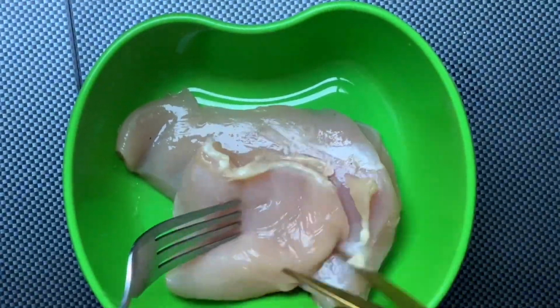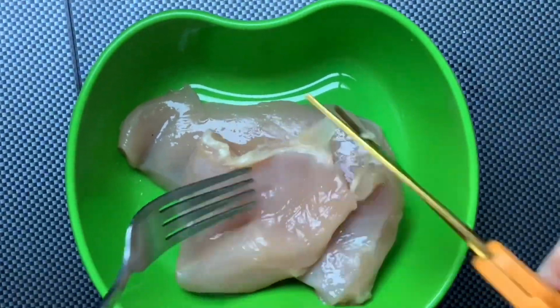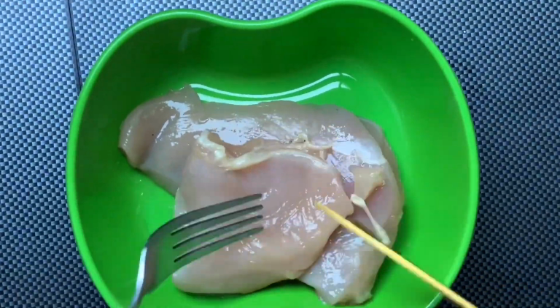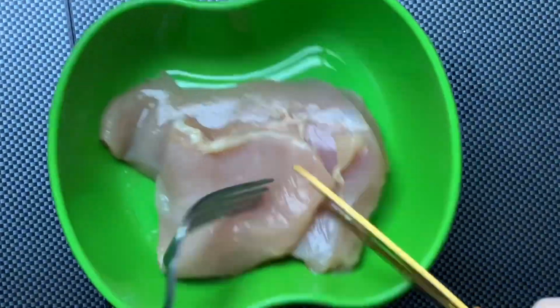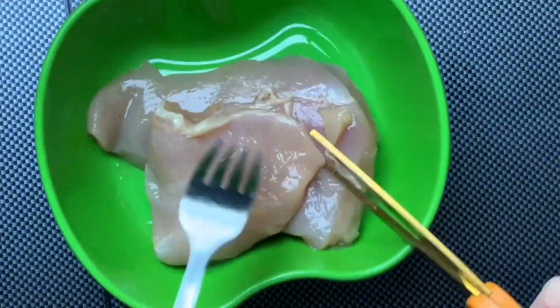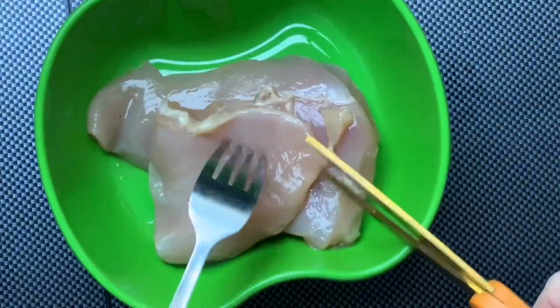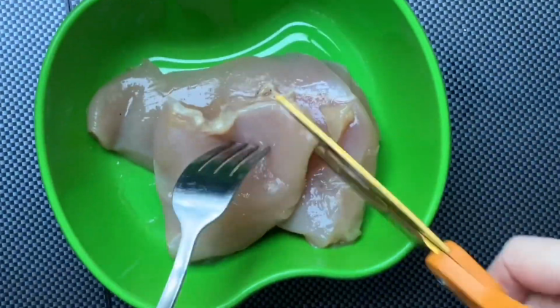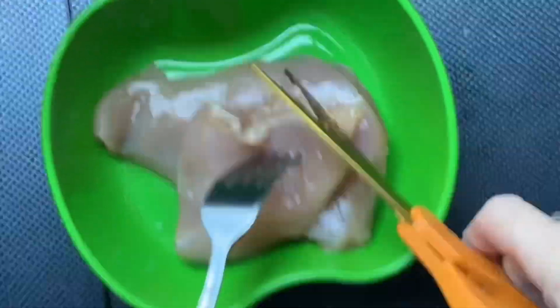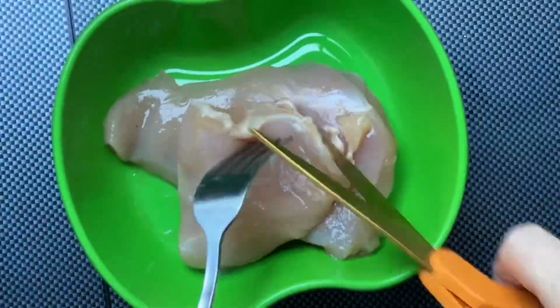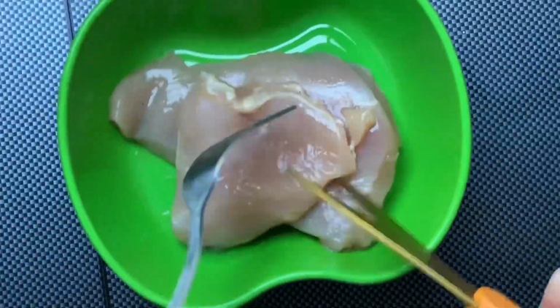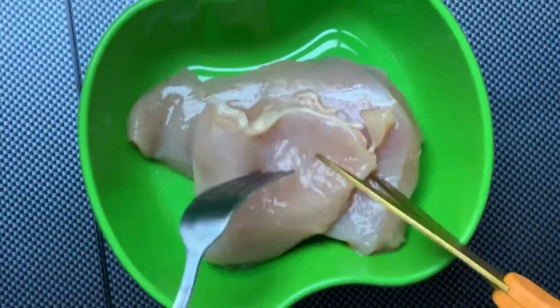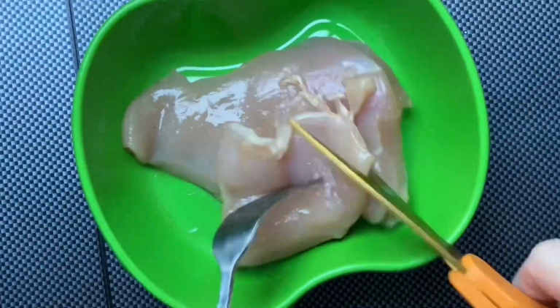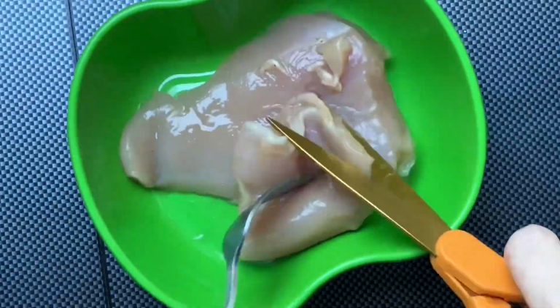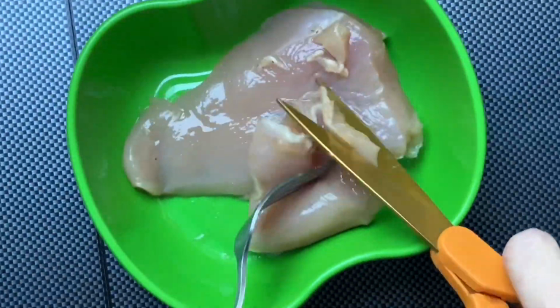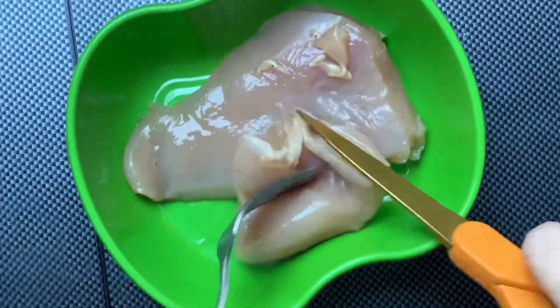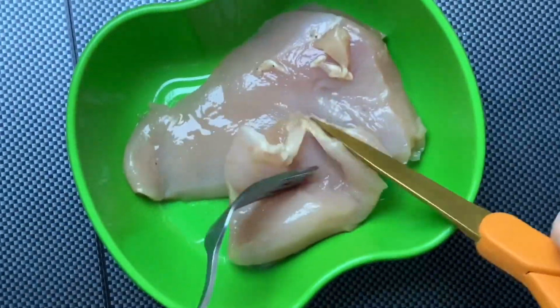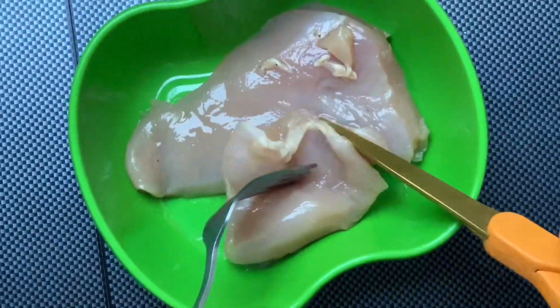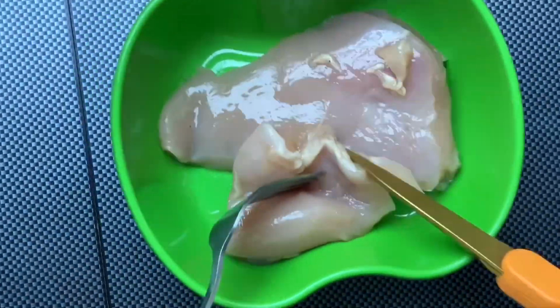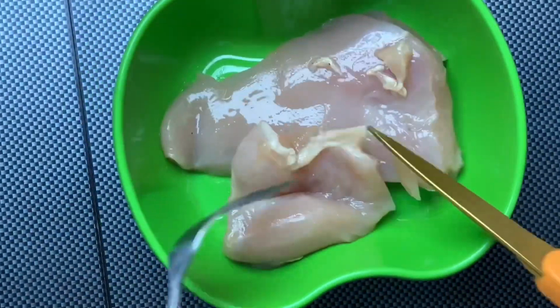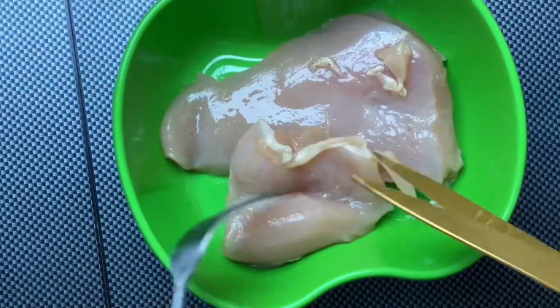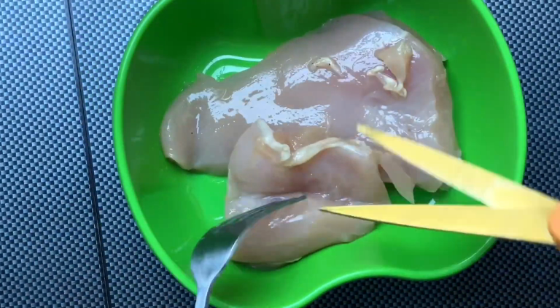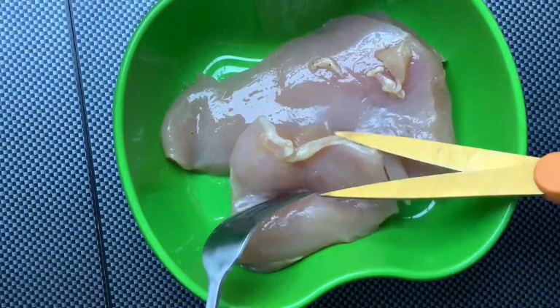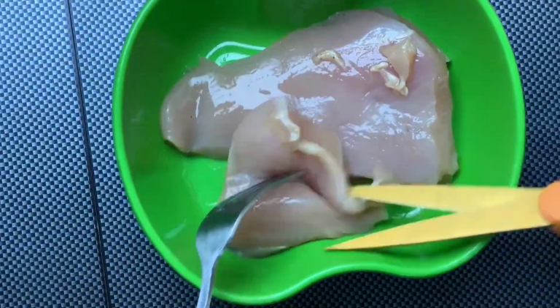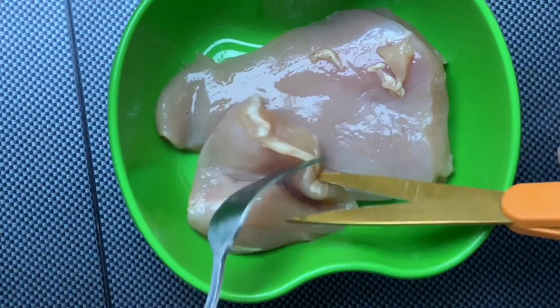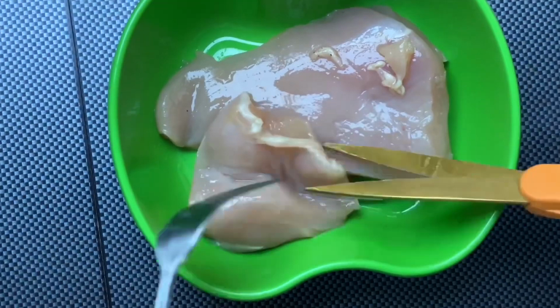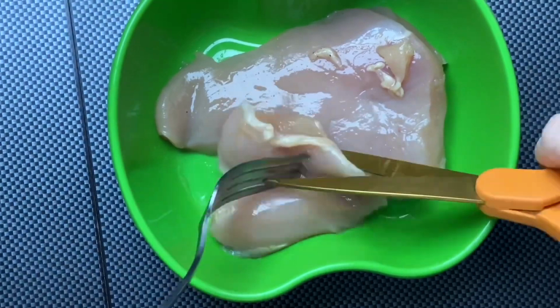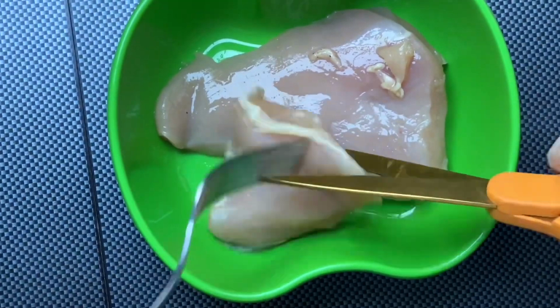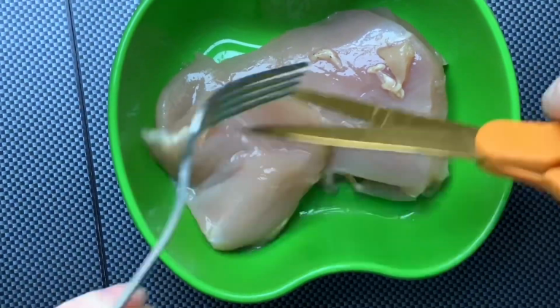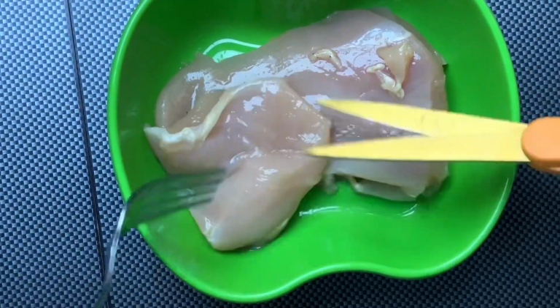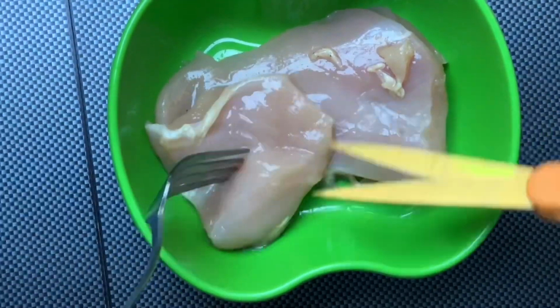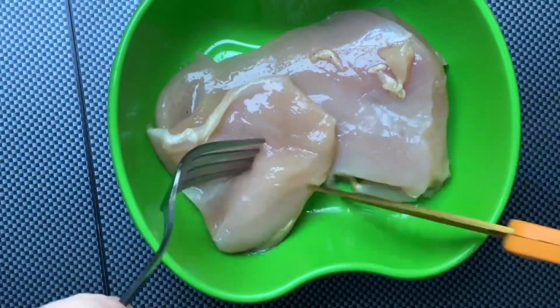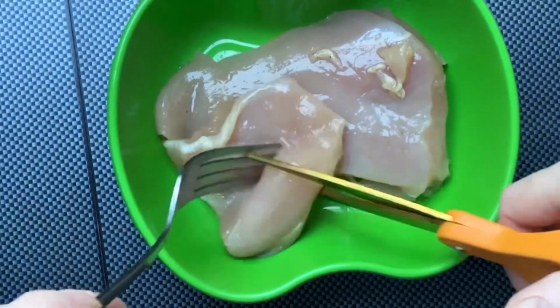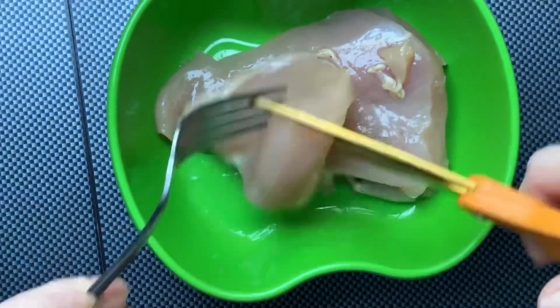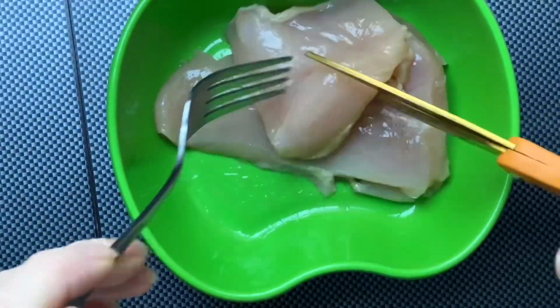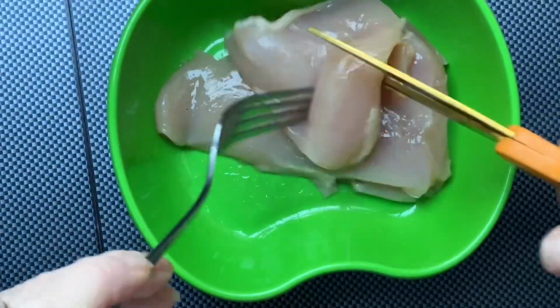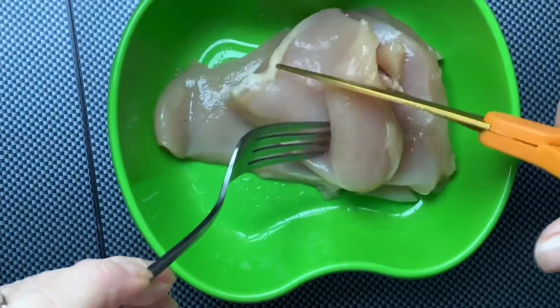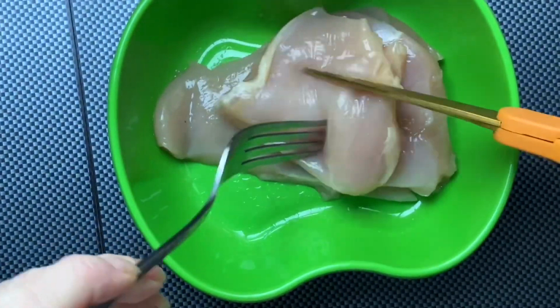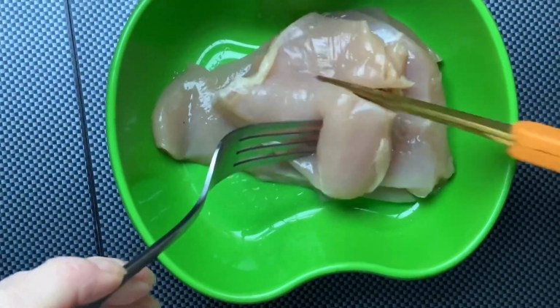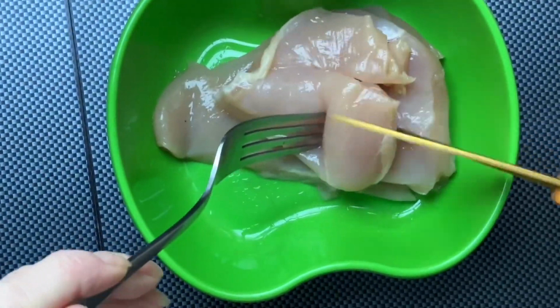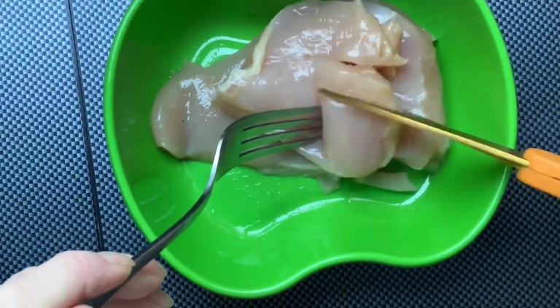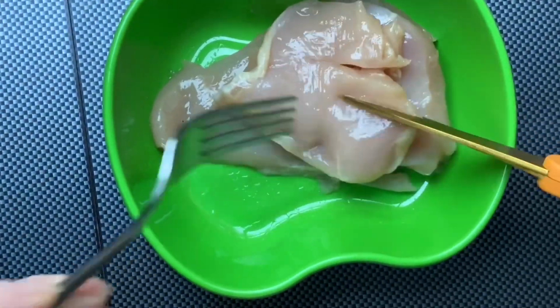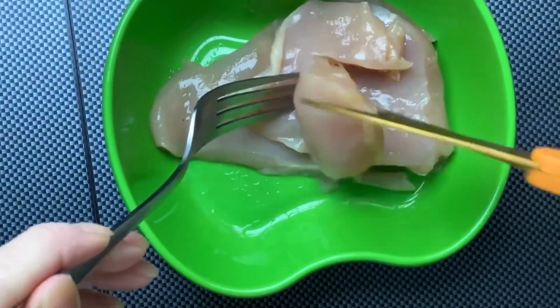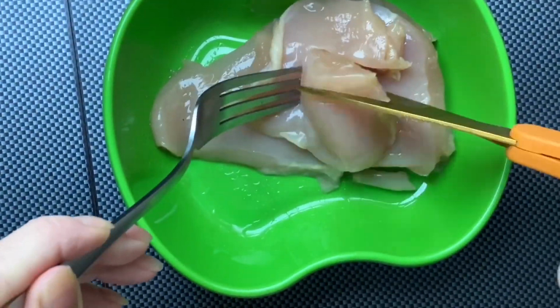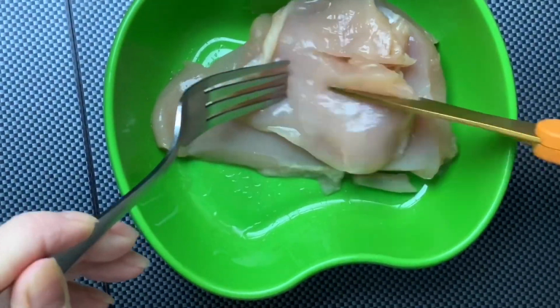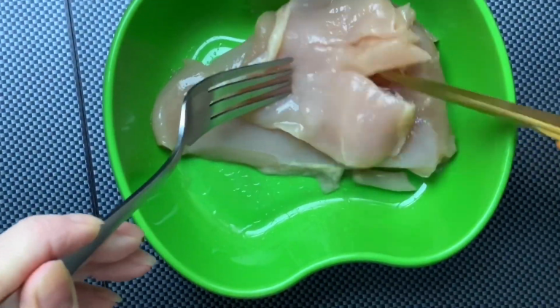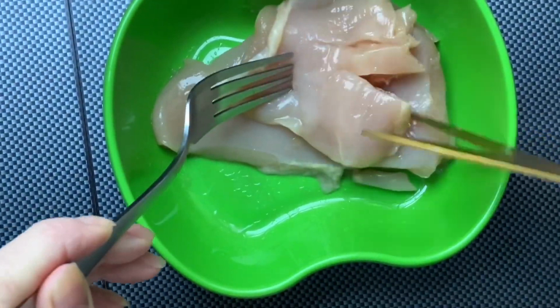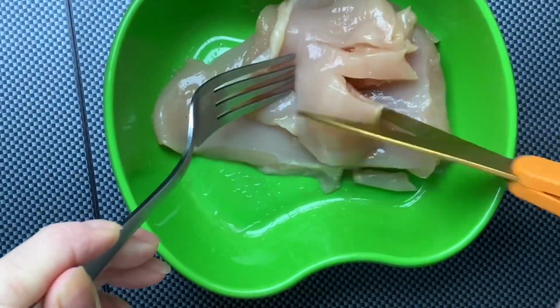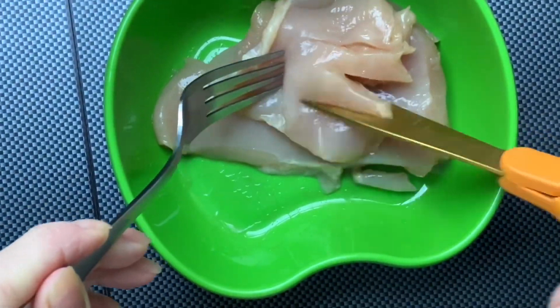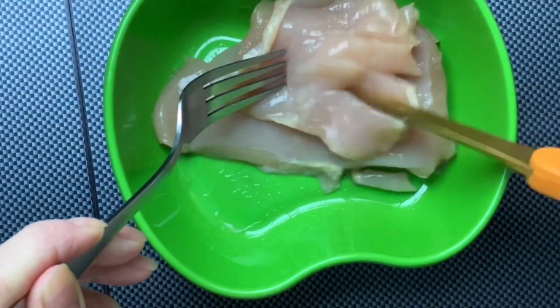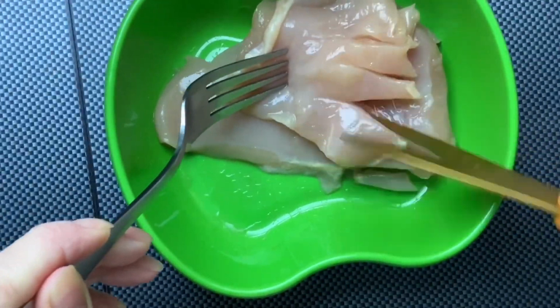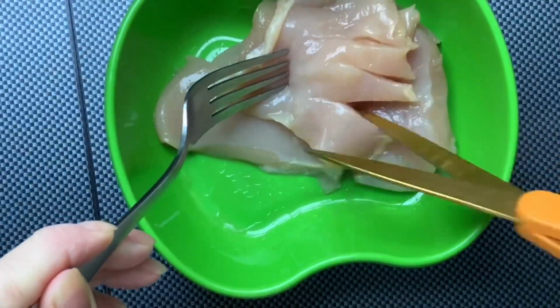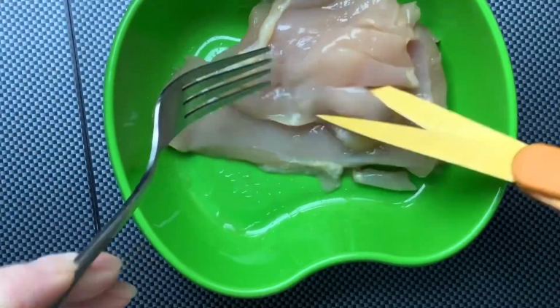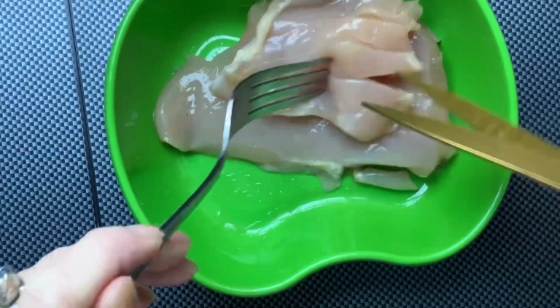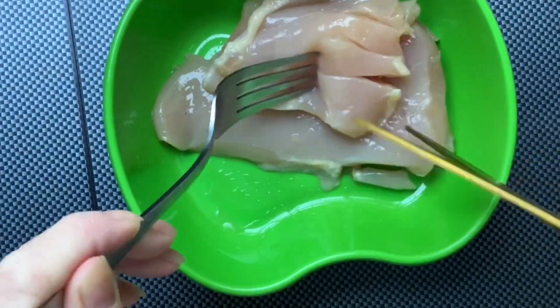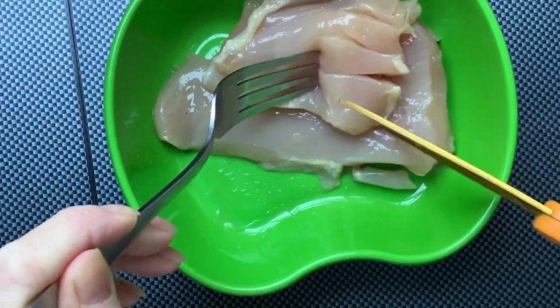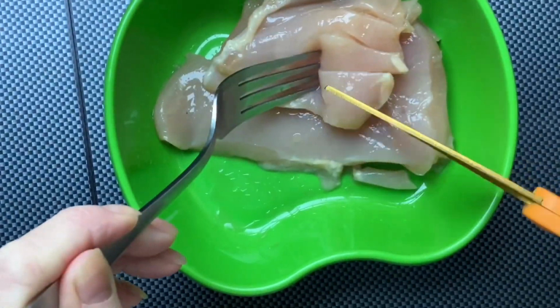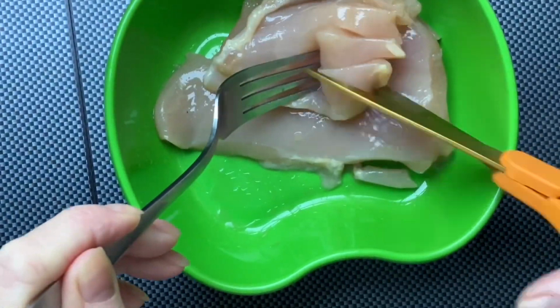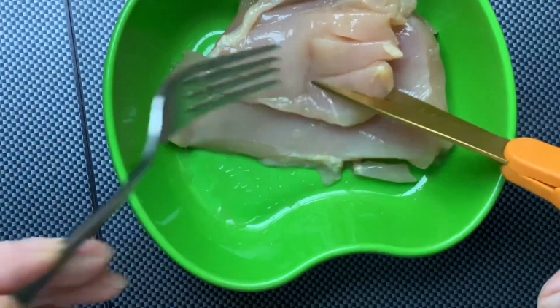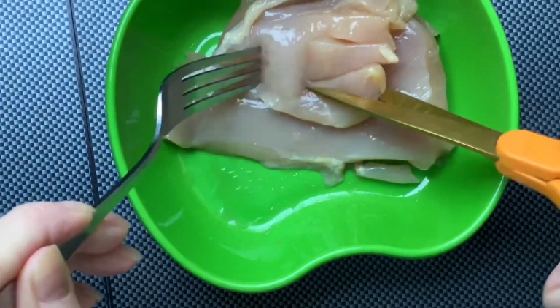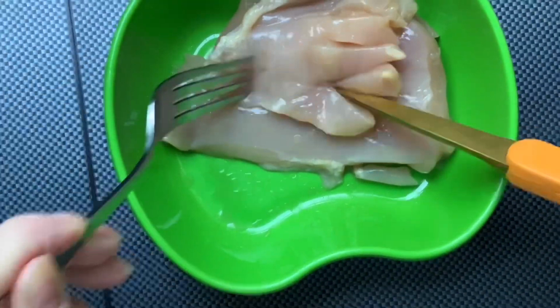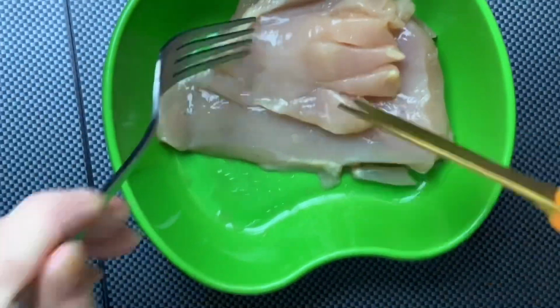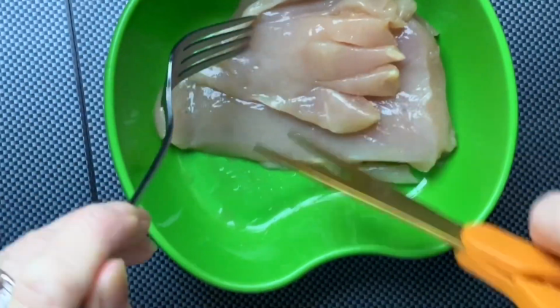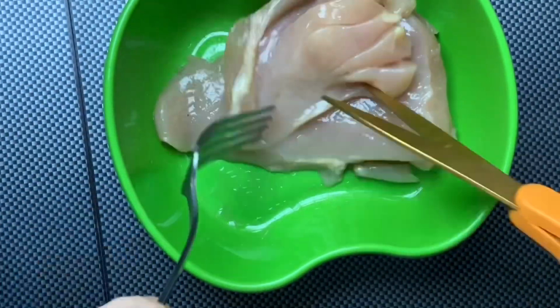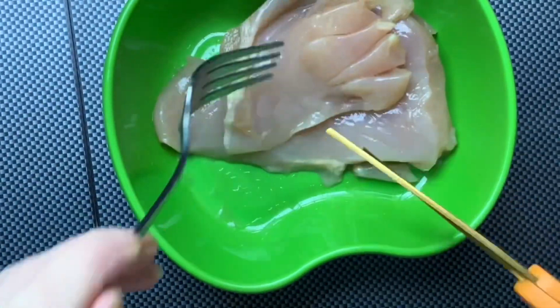Oh, this is by far my favorite method of cutting. Finally, I can cut my chicken with no issues or complications.